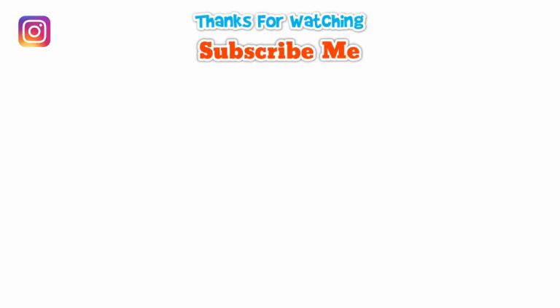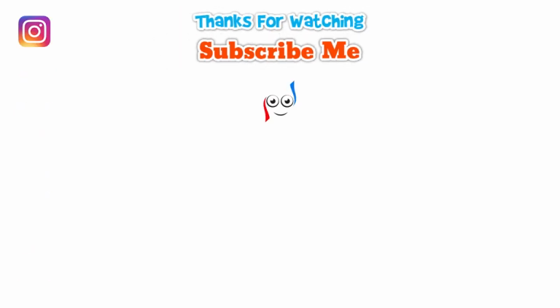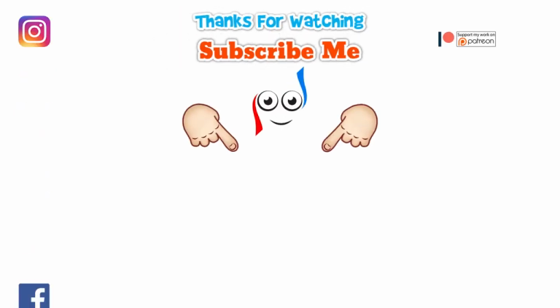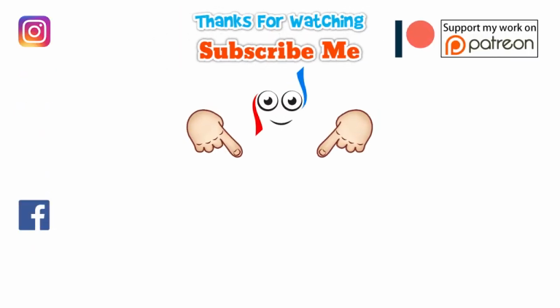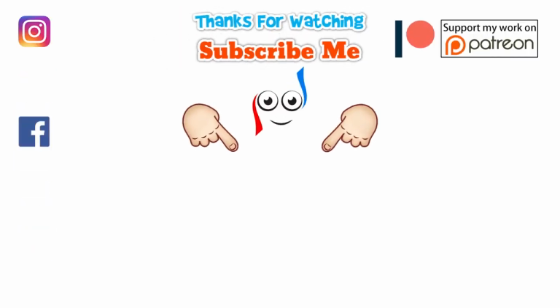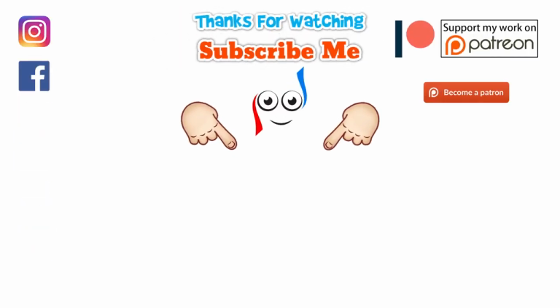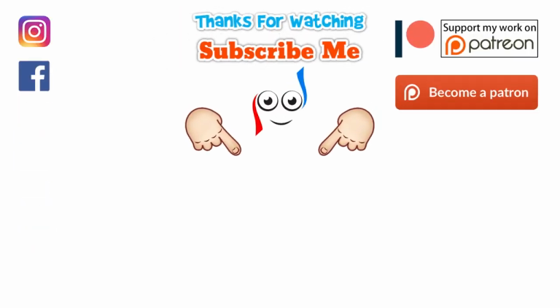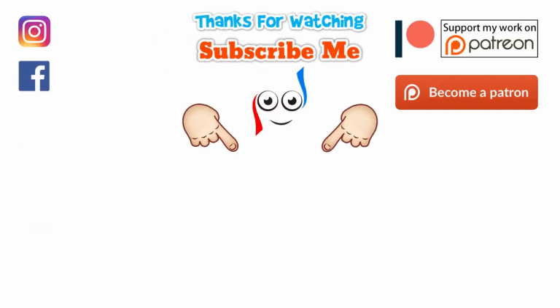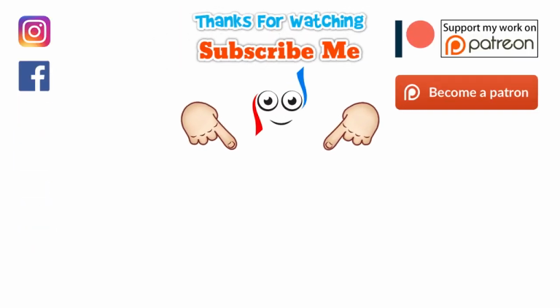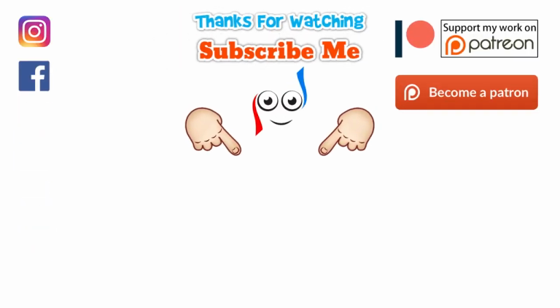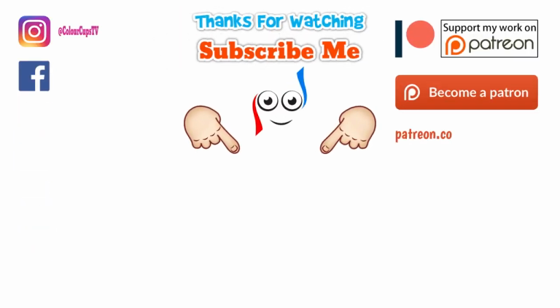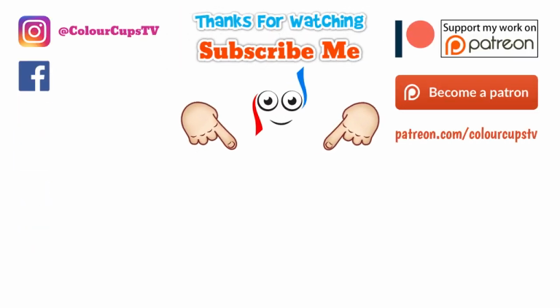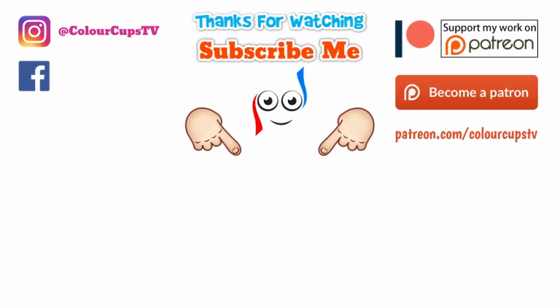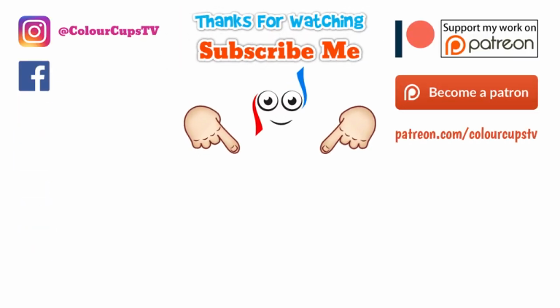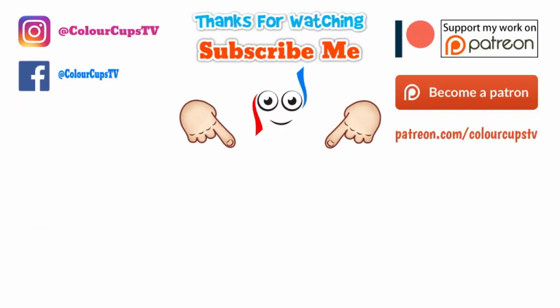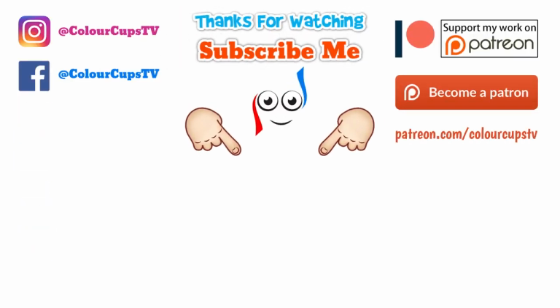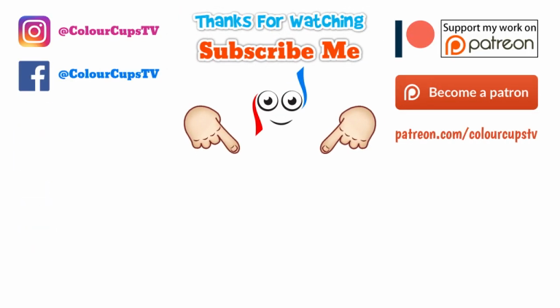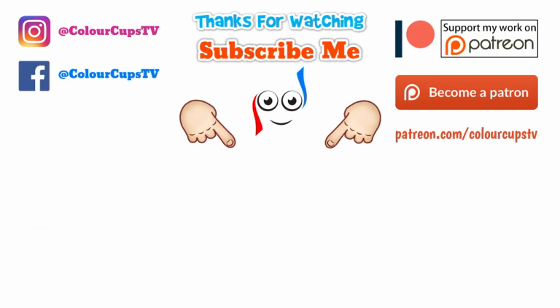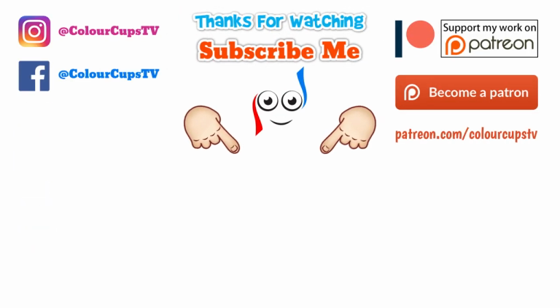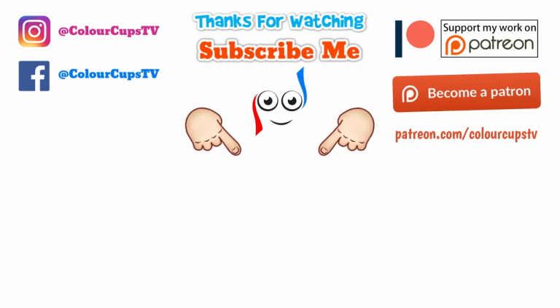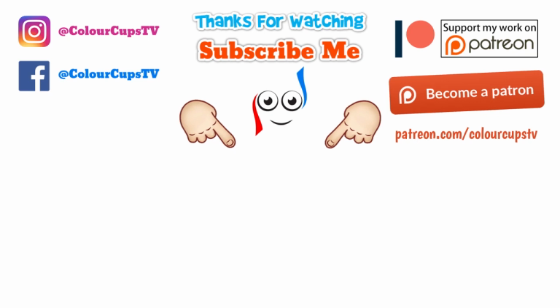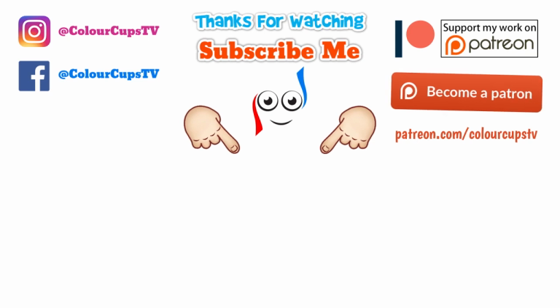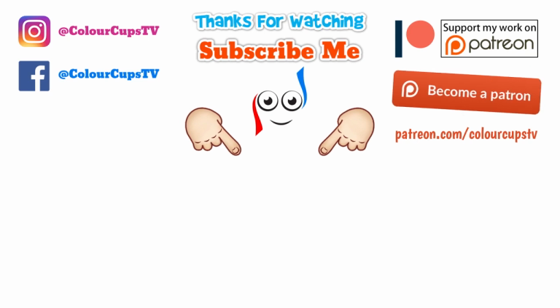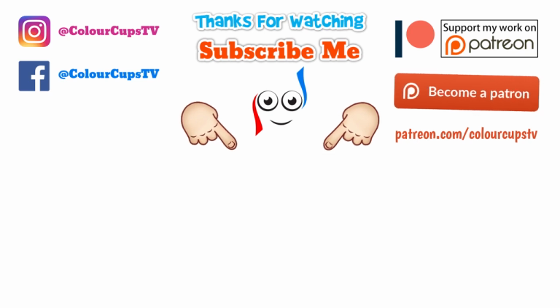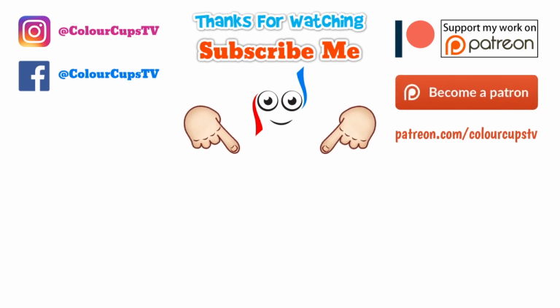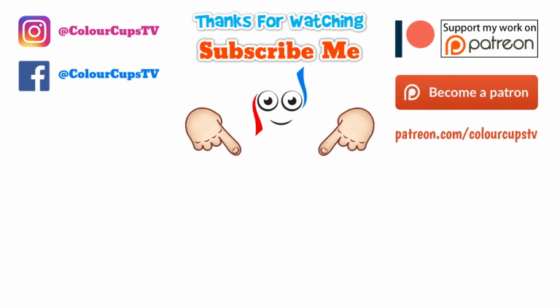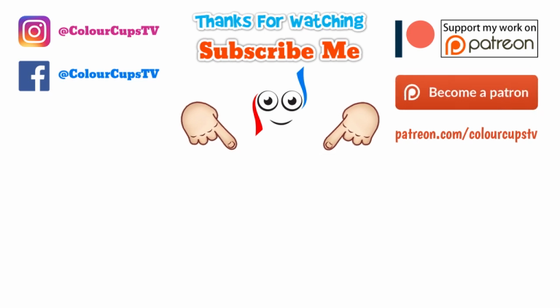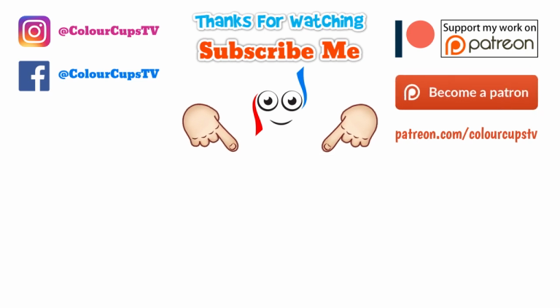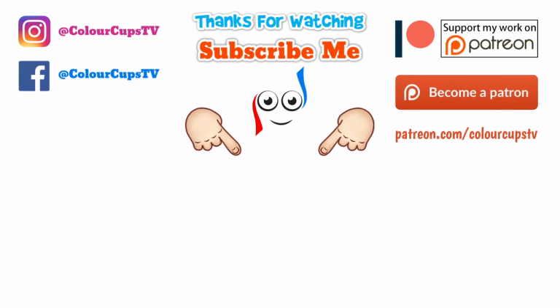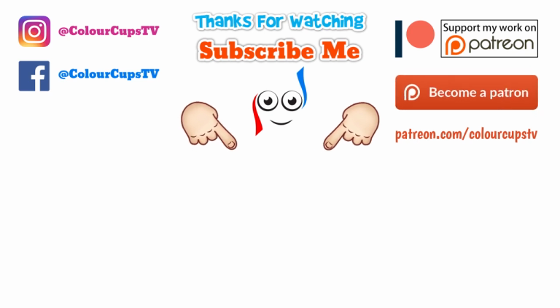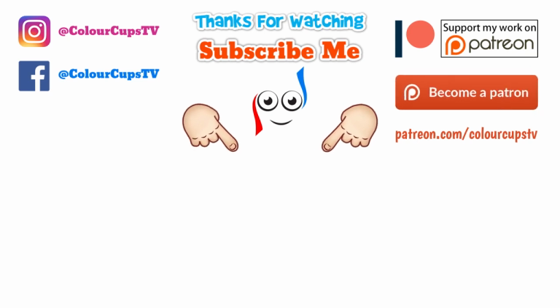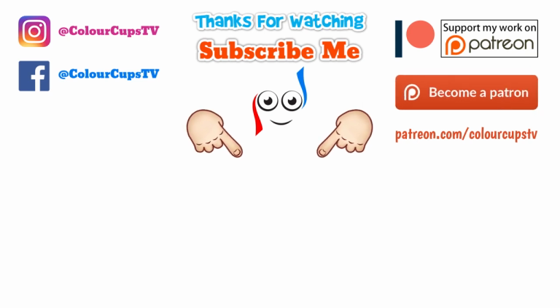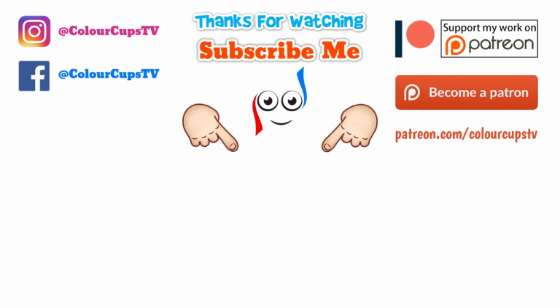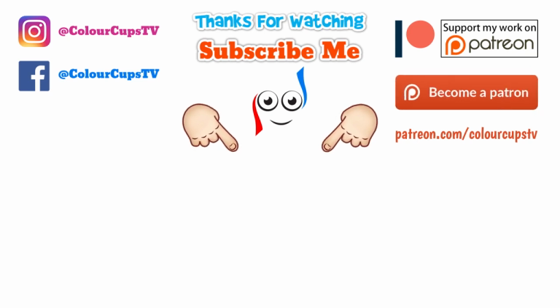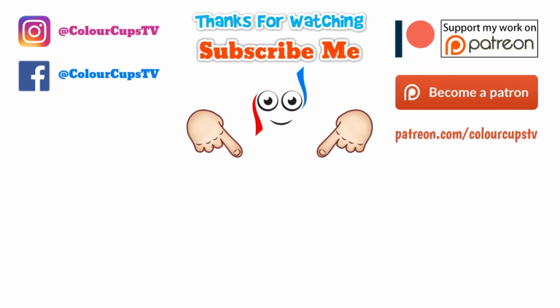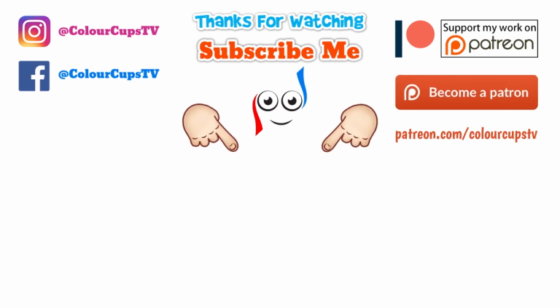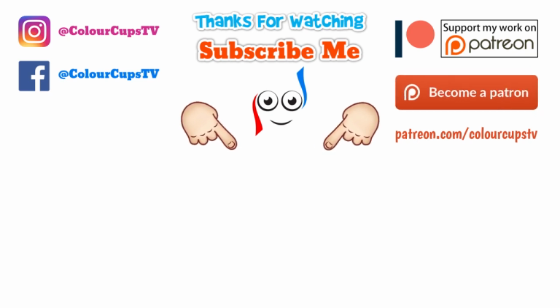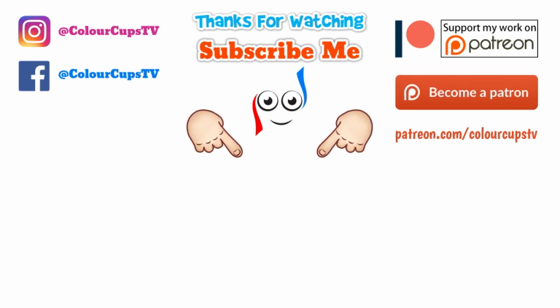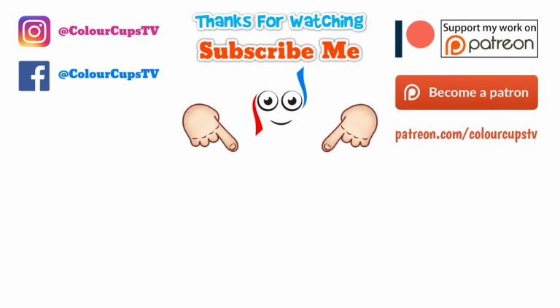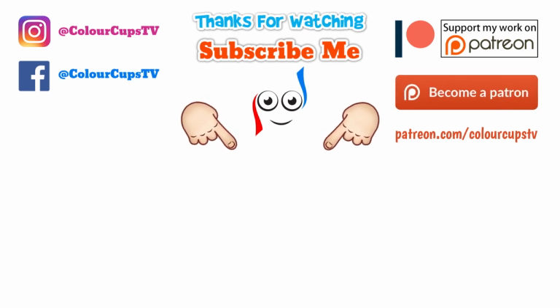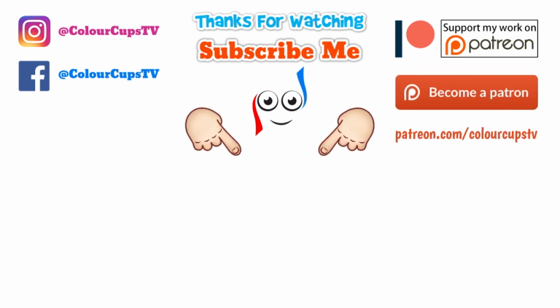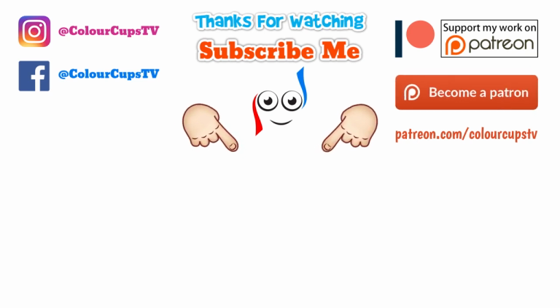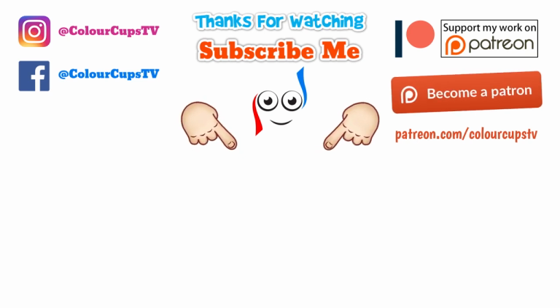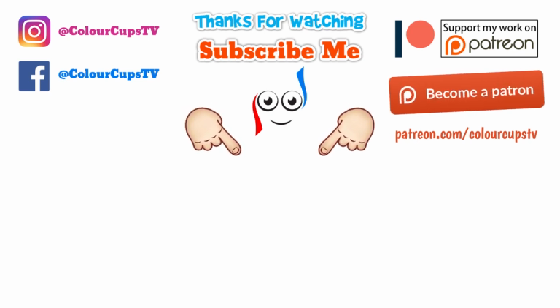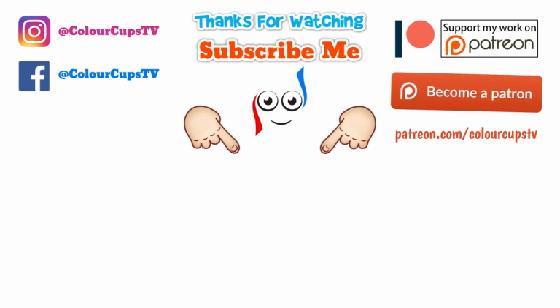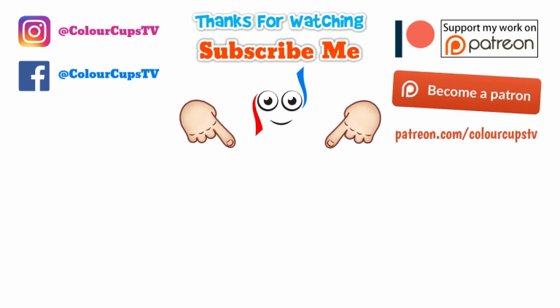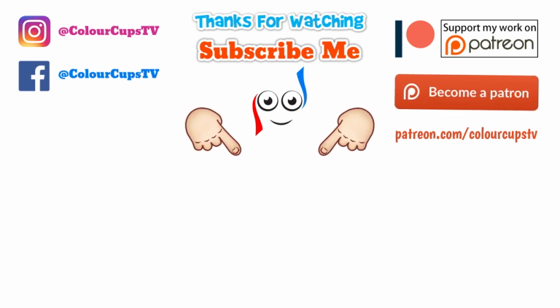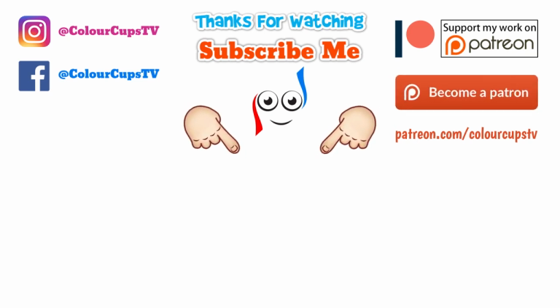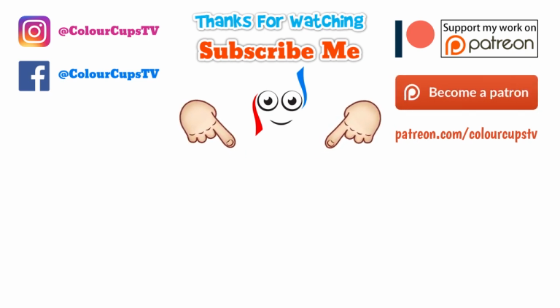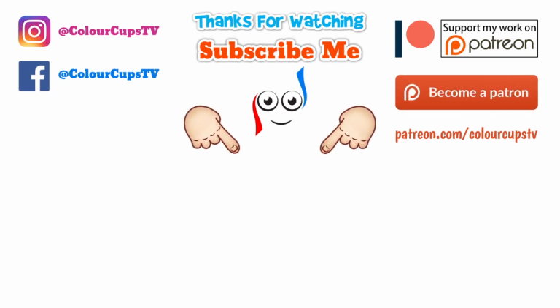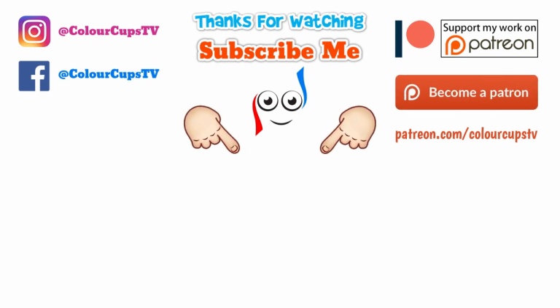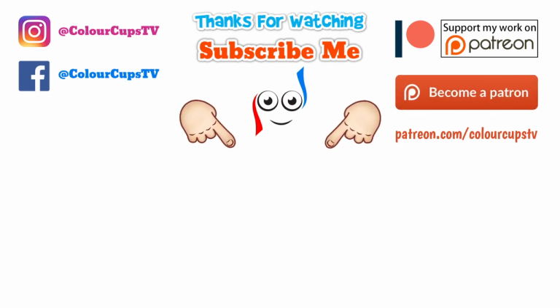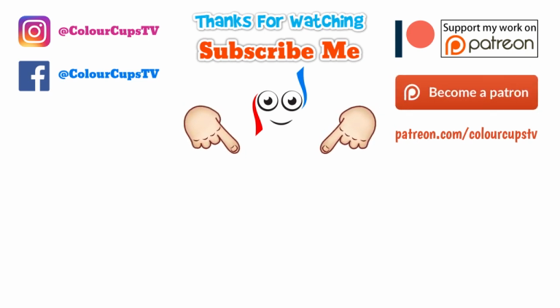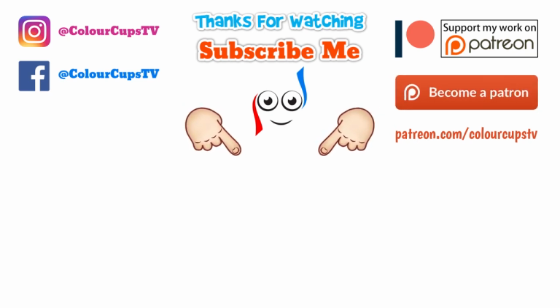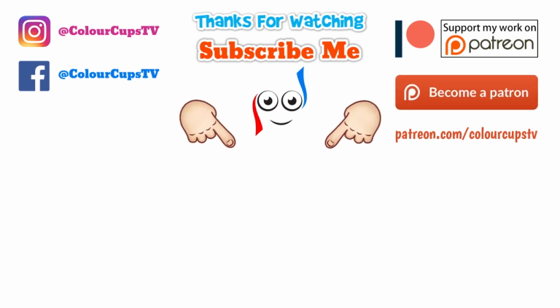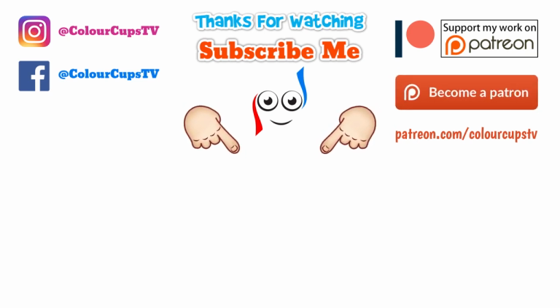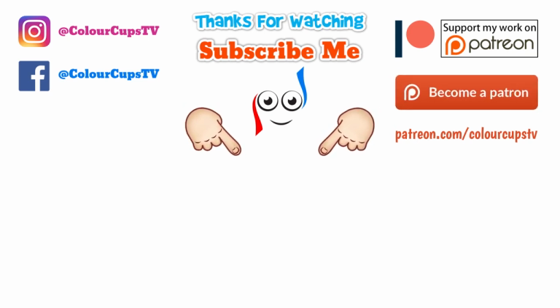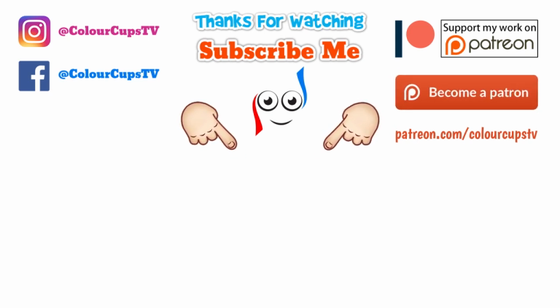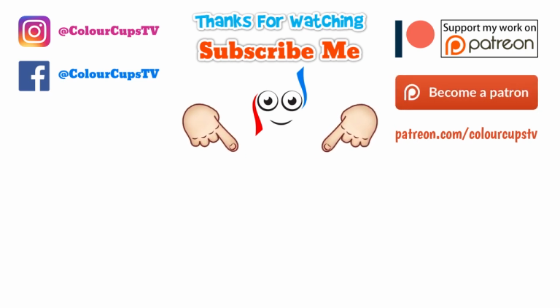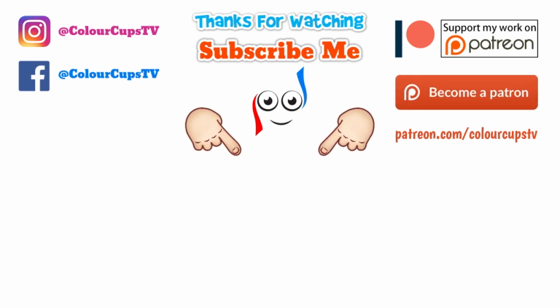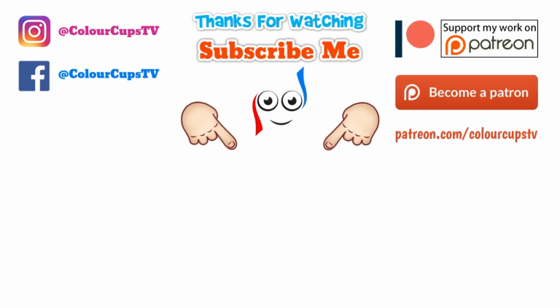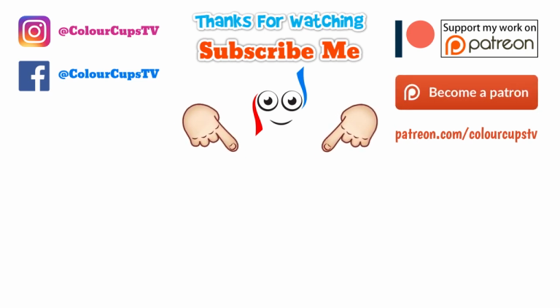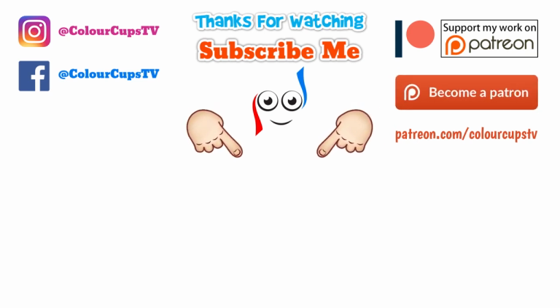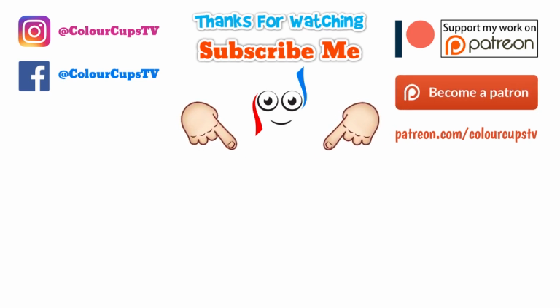If you liked the video, please leave a like, and don't forget to subscribe and click the bell icon.